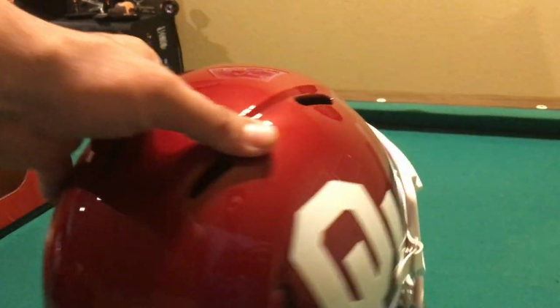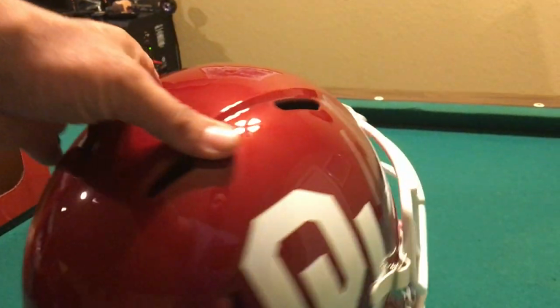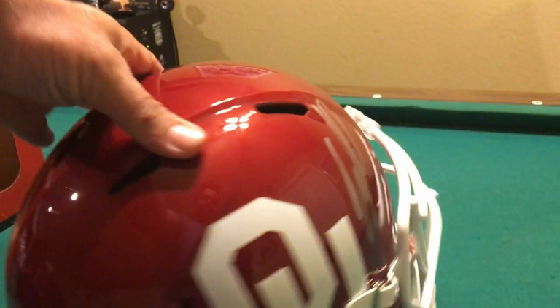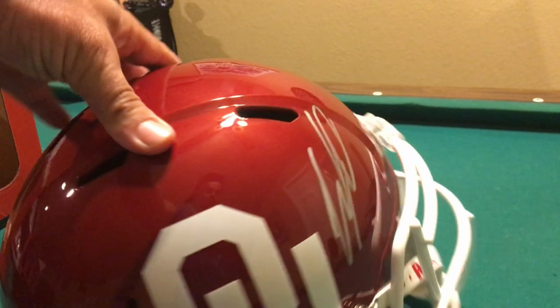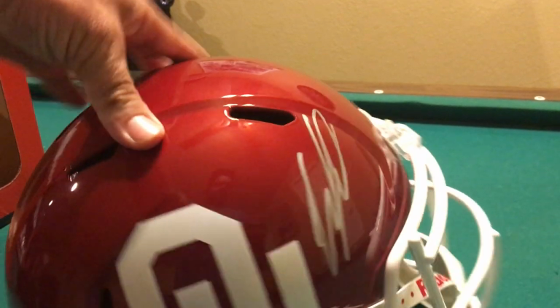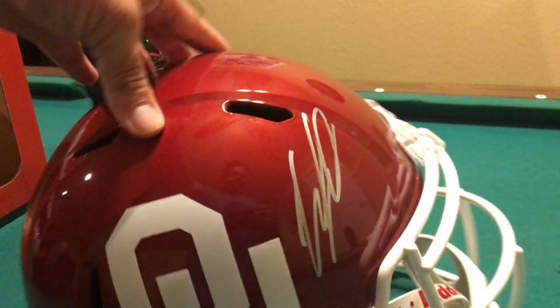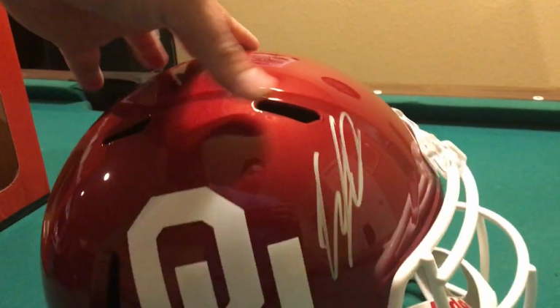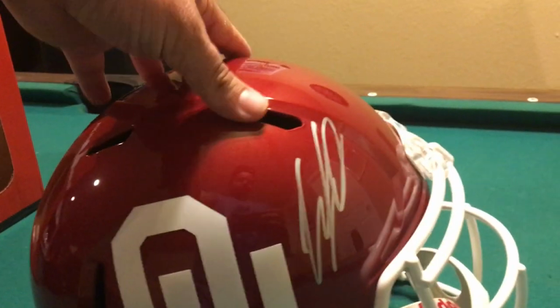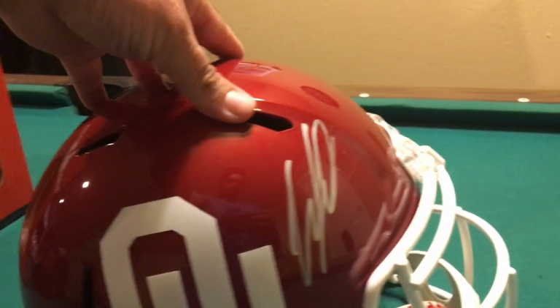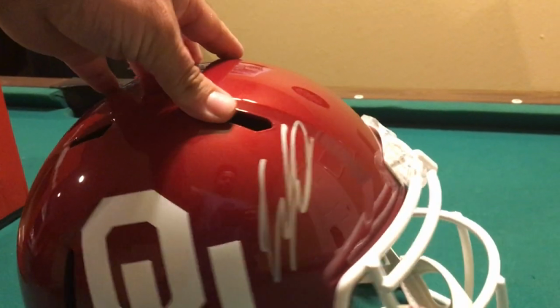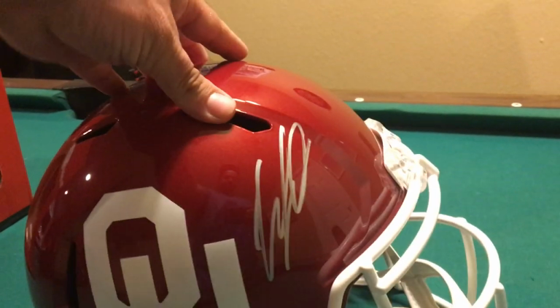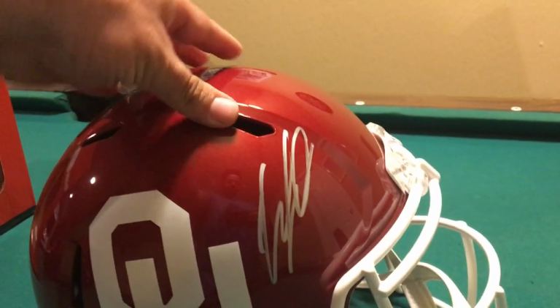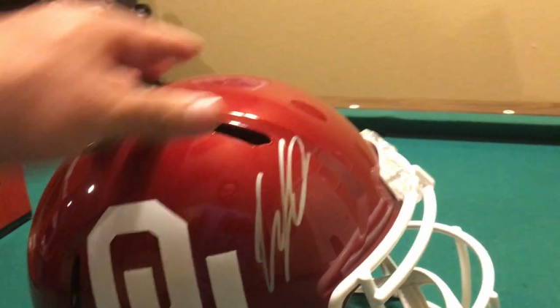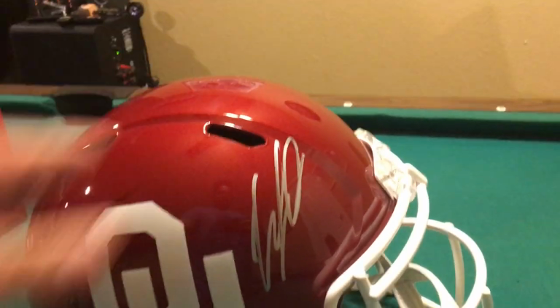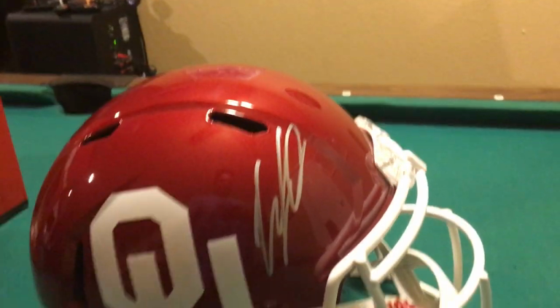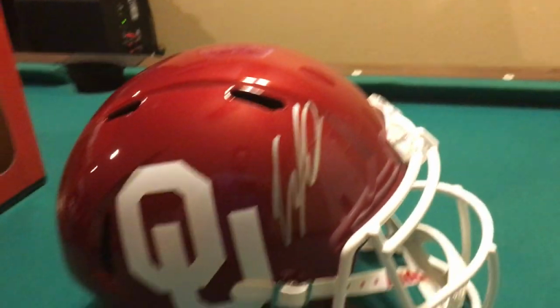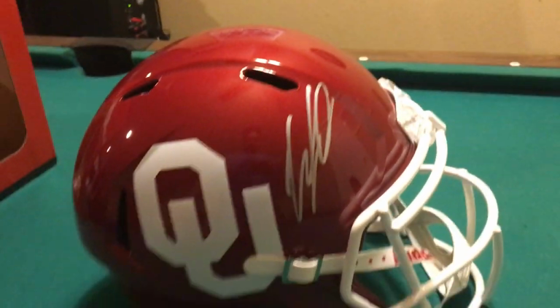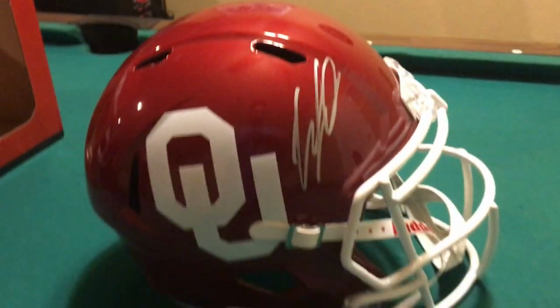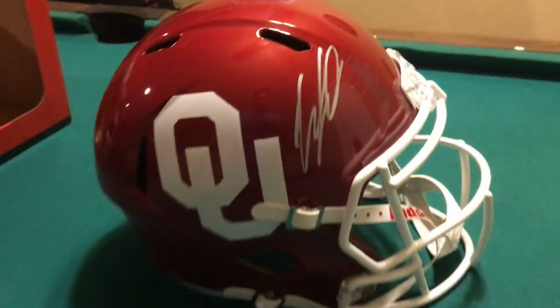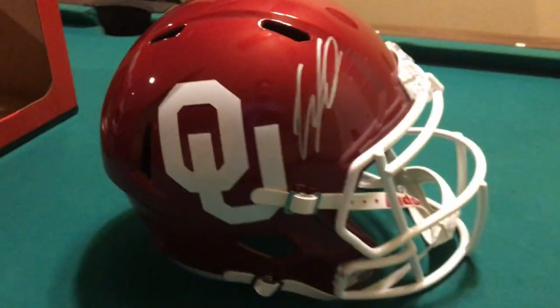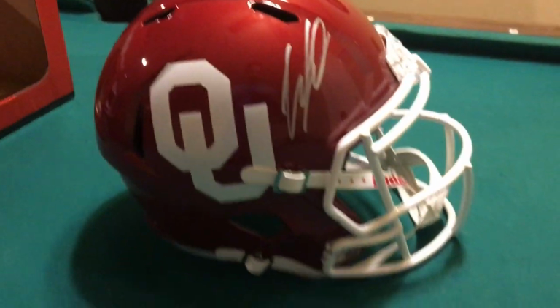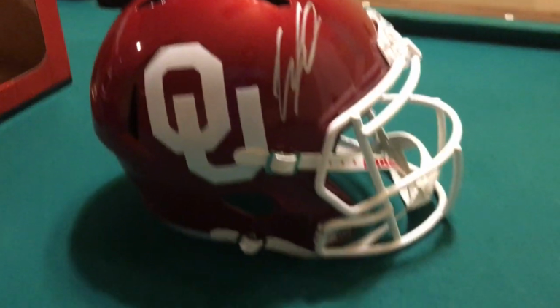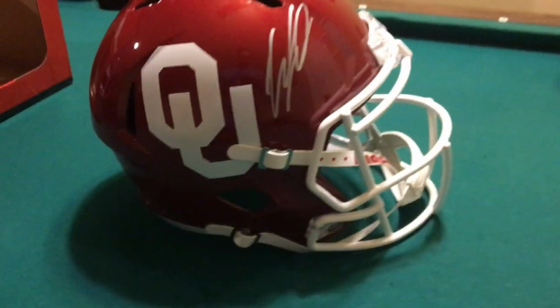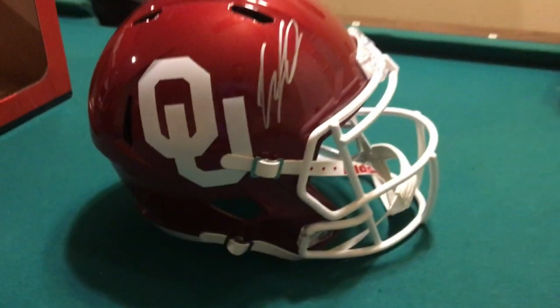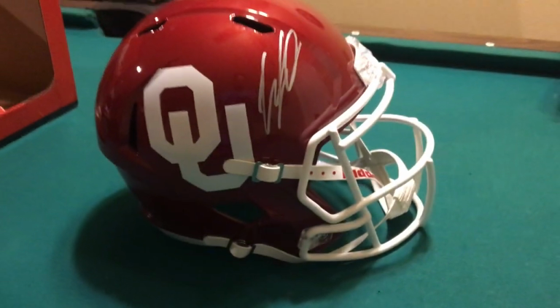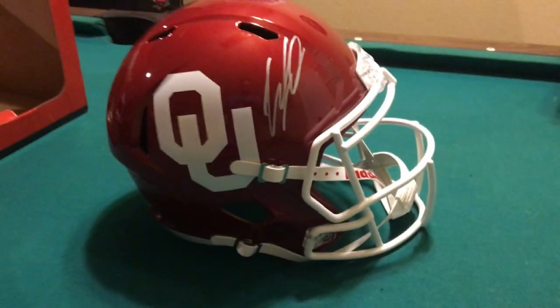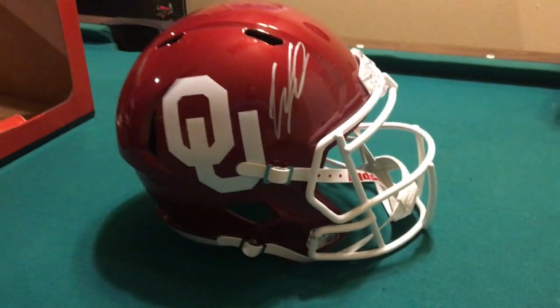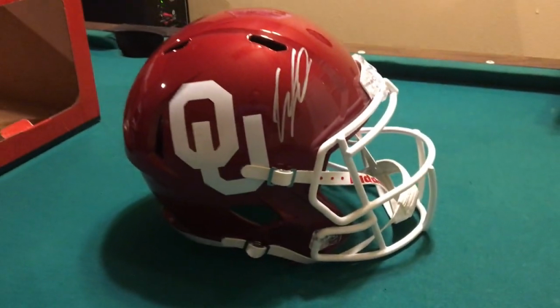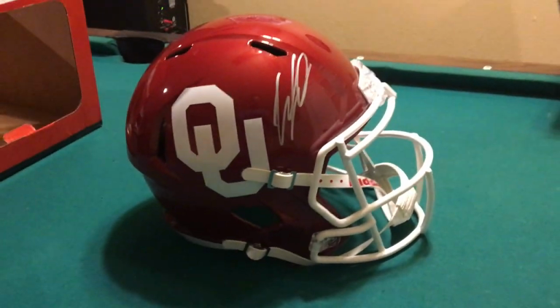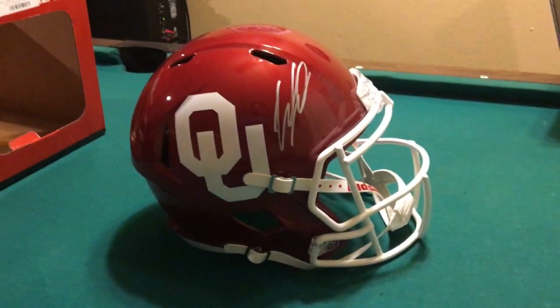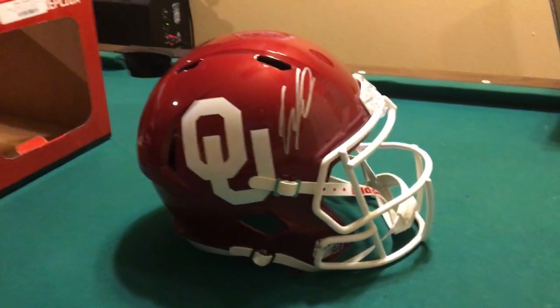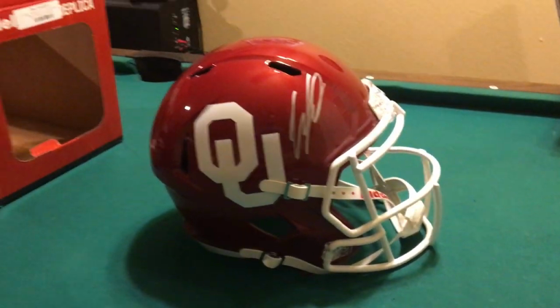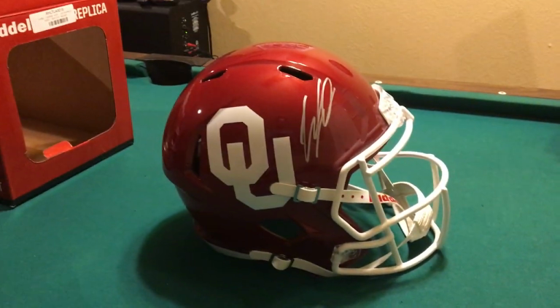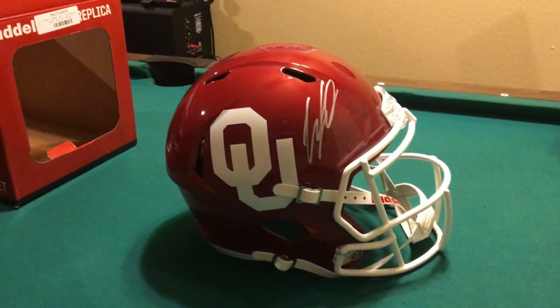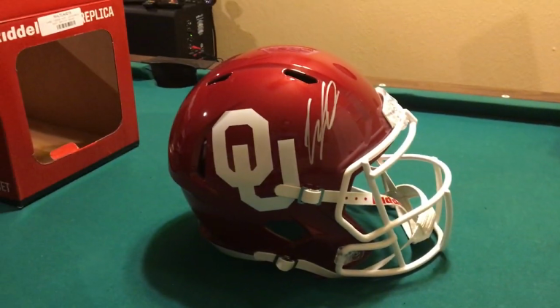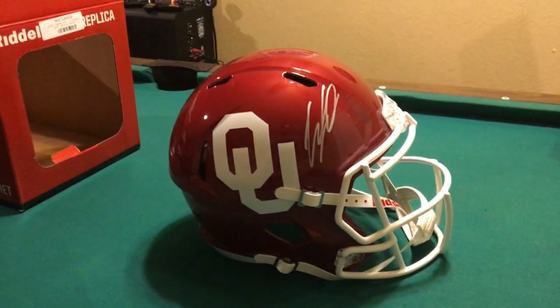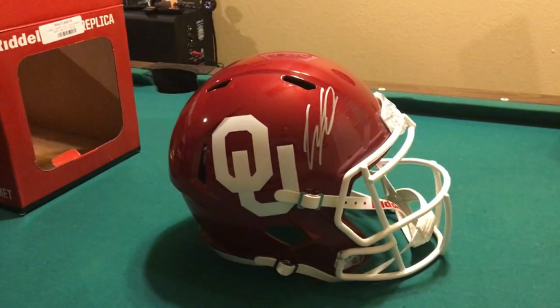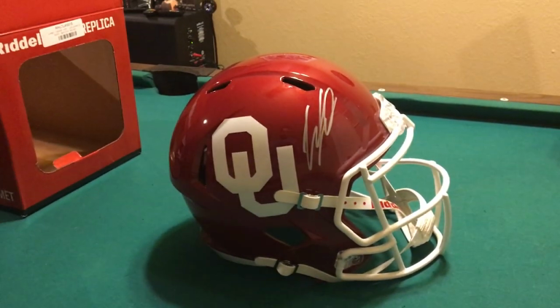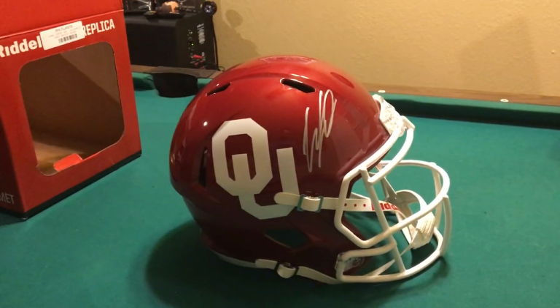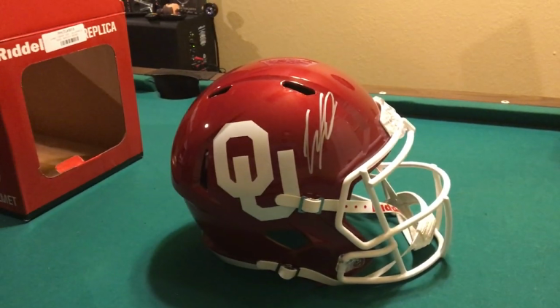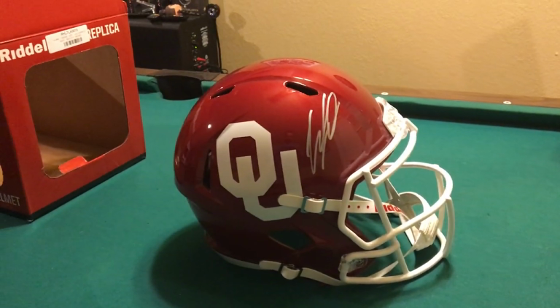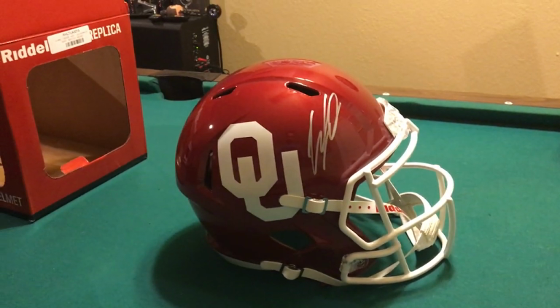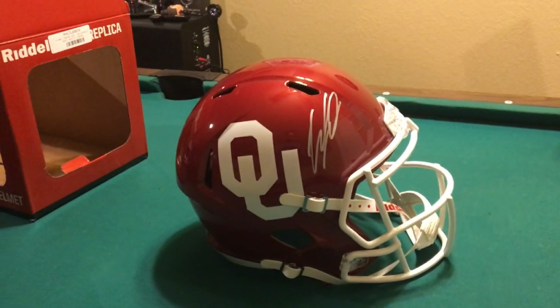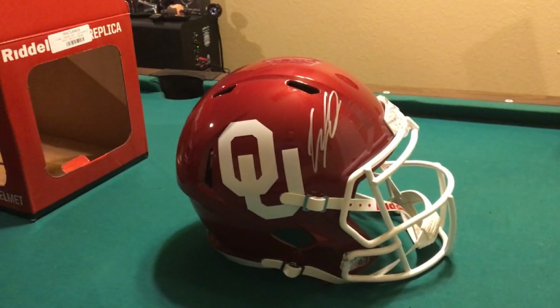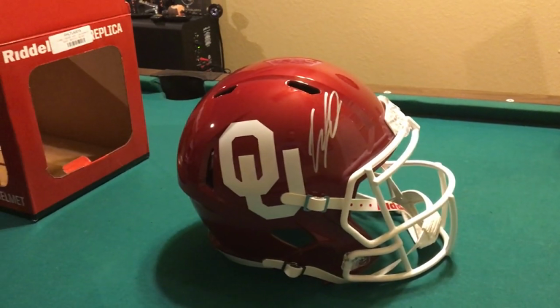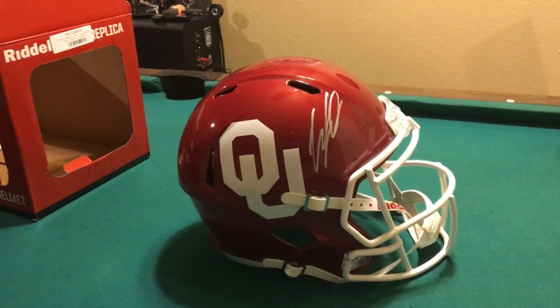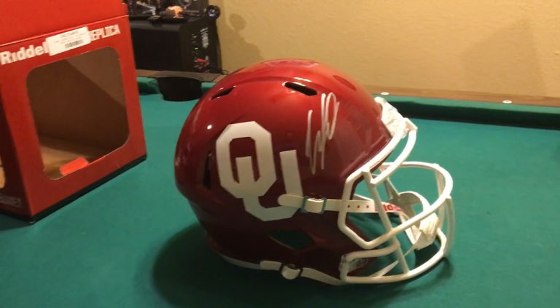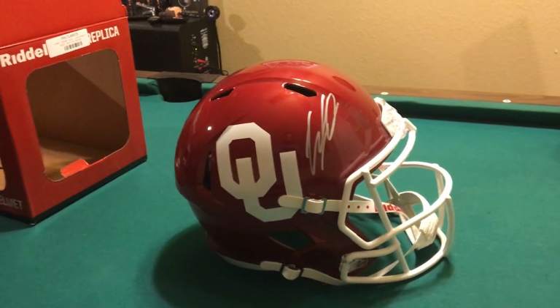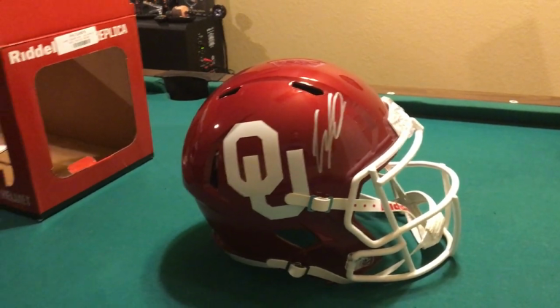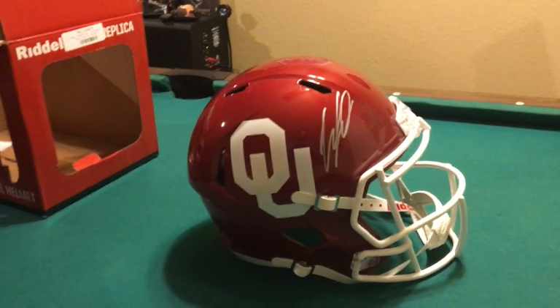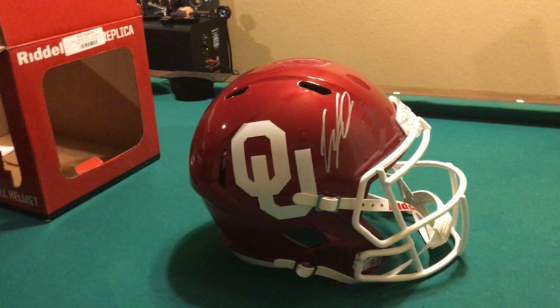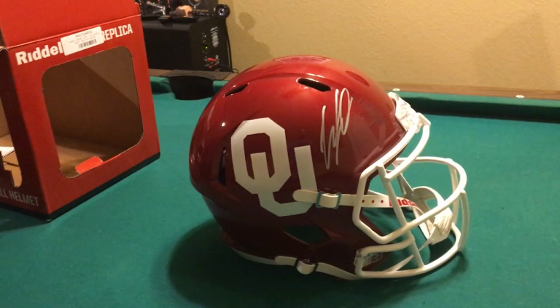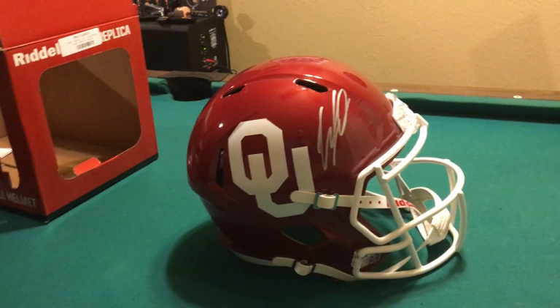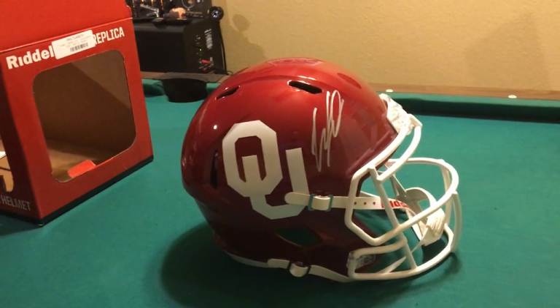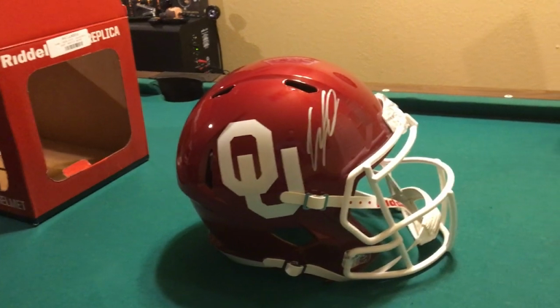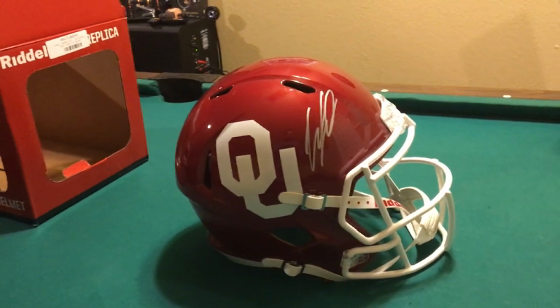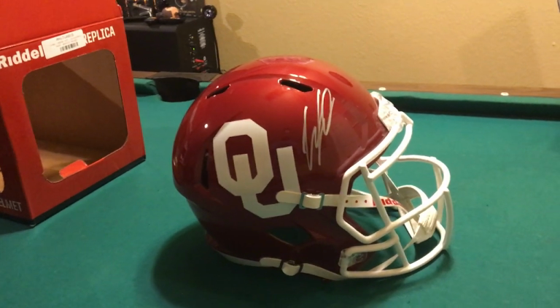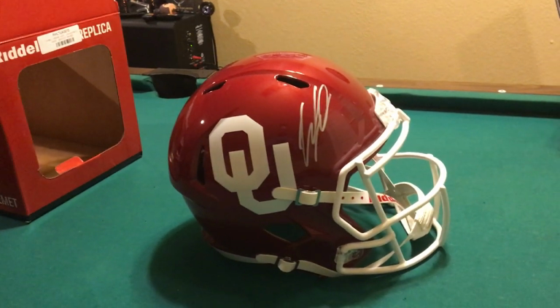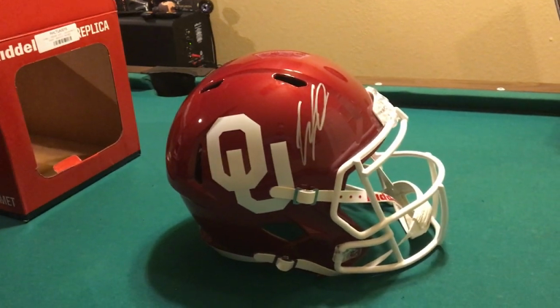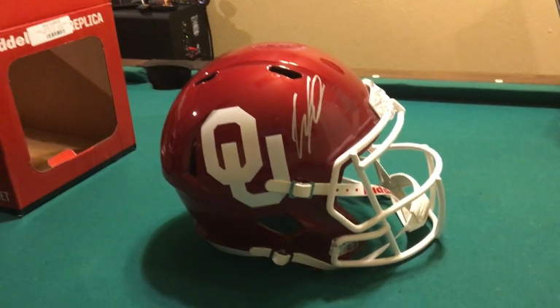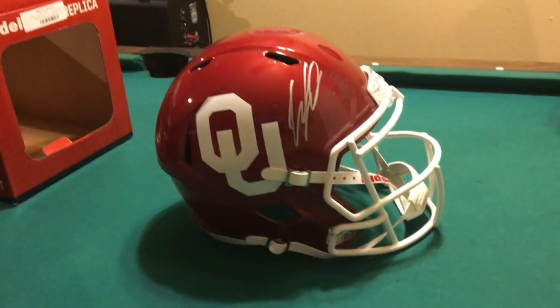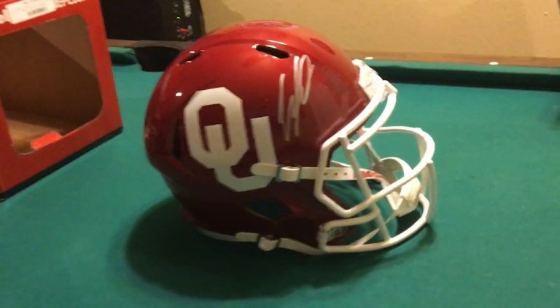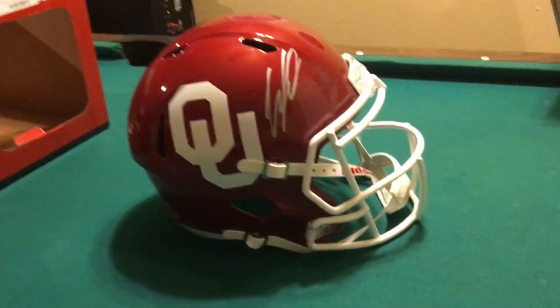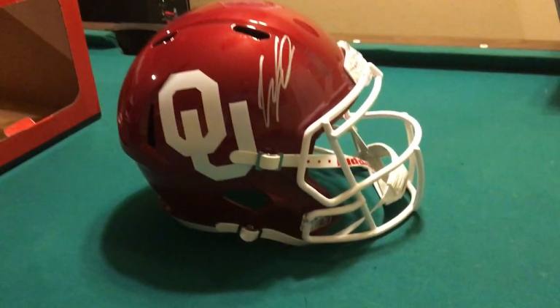I know it's a replica, but I've seen some where they look a little bit smaller. This looks like an authentic size helmet.